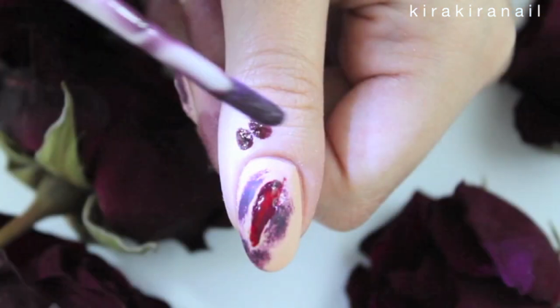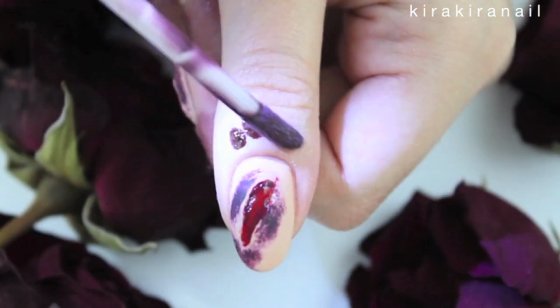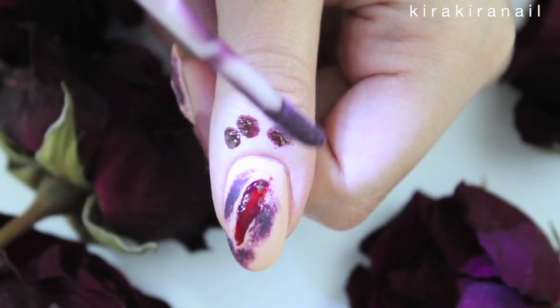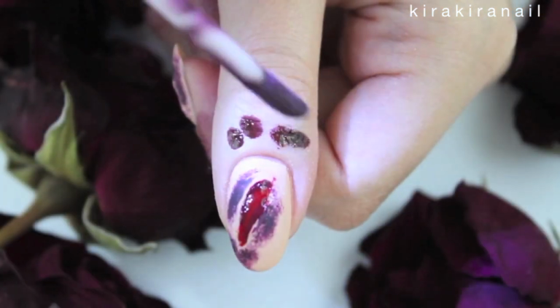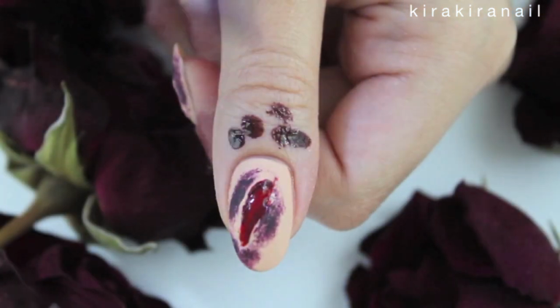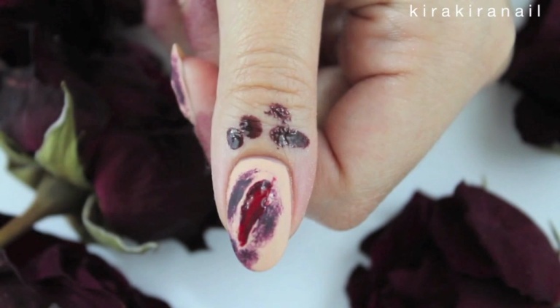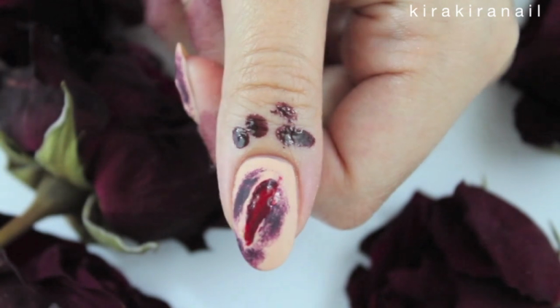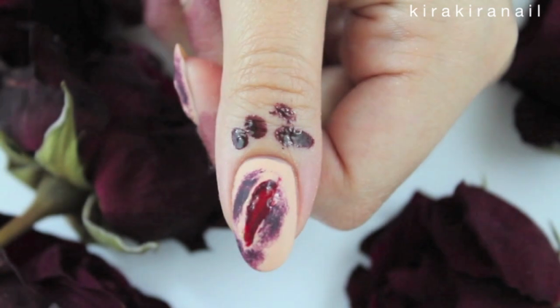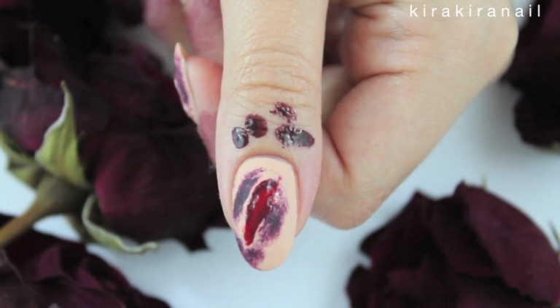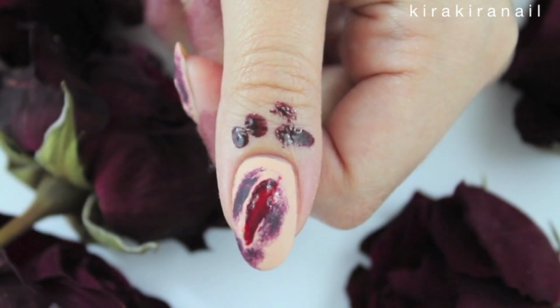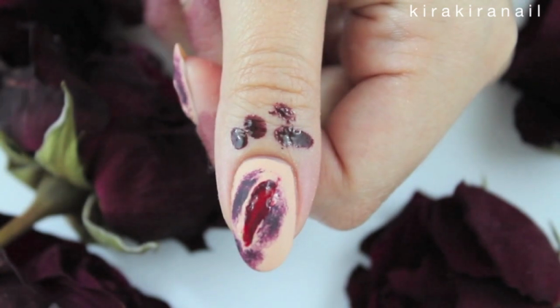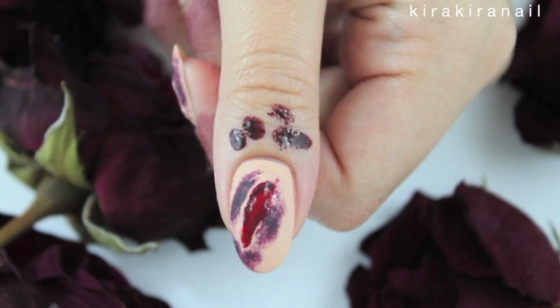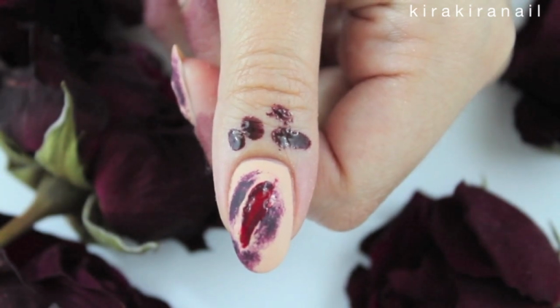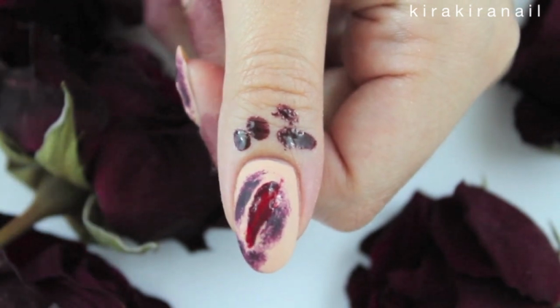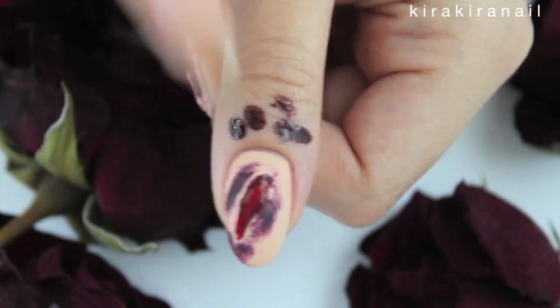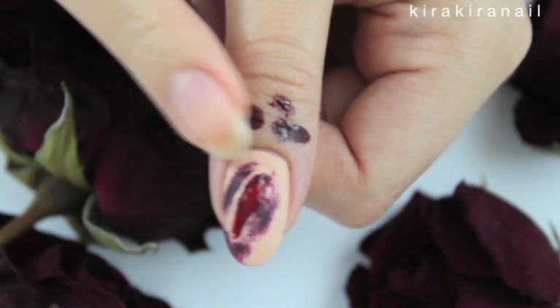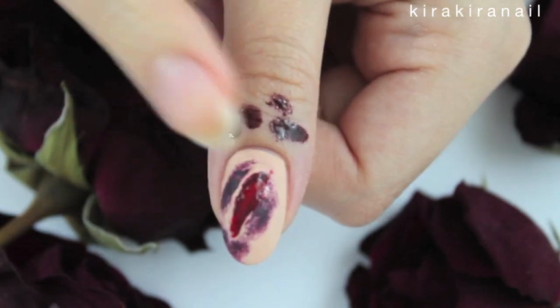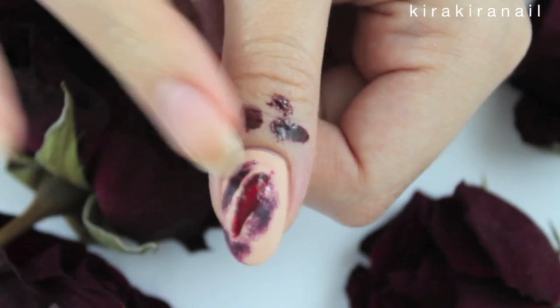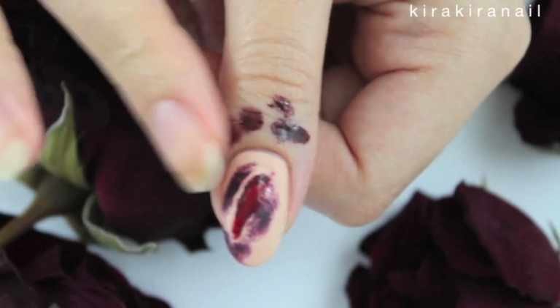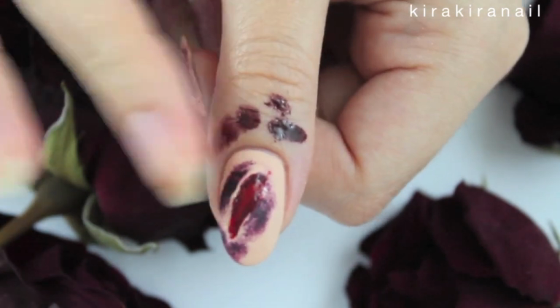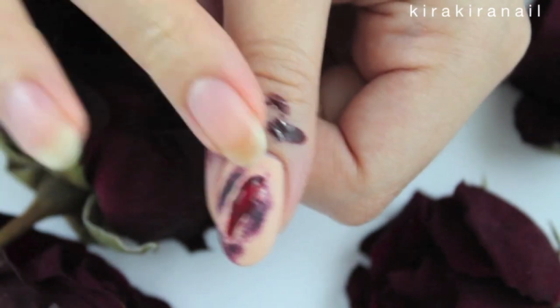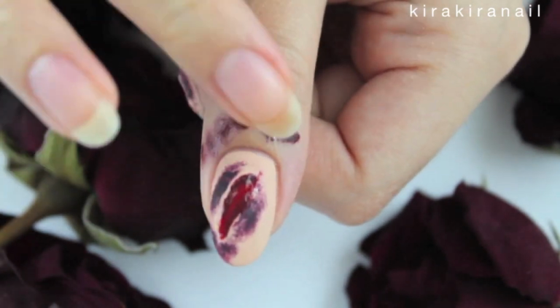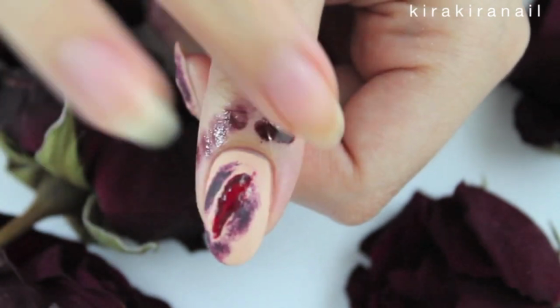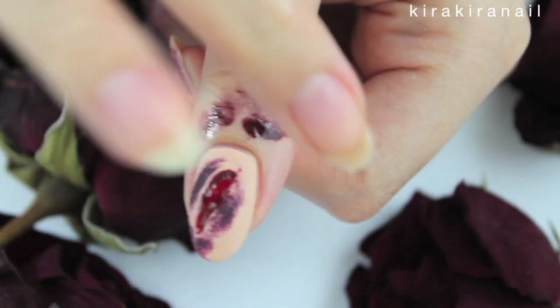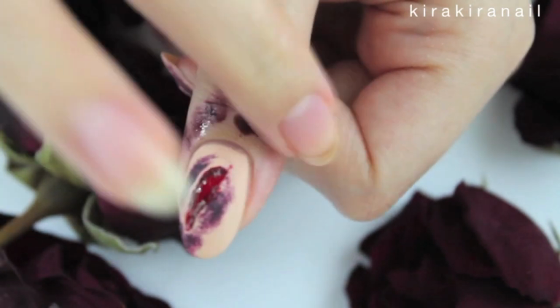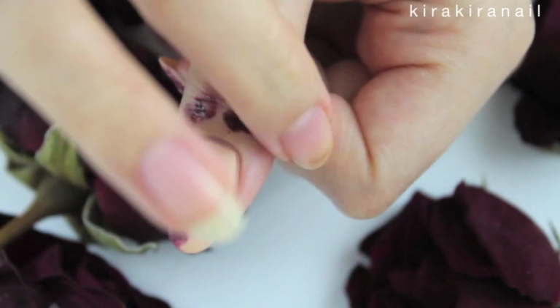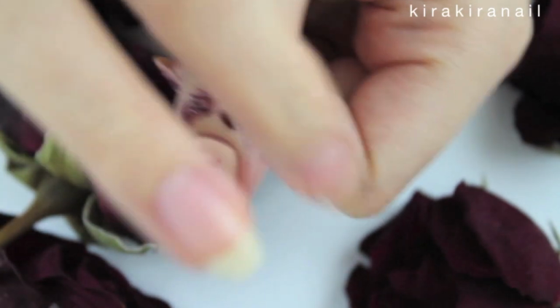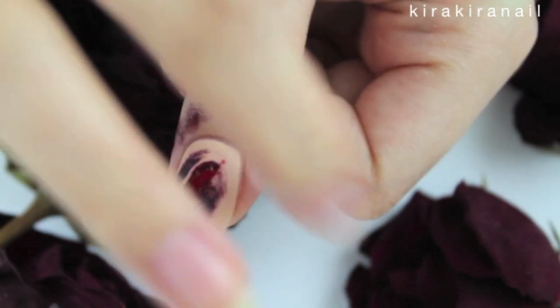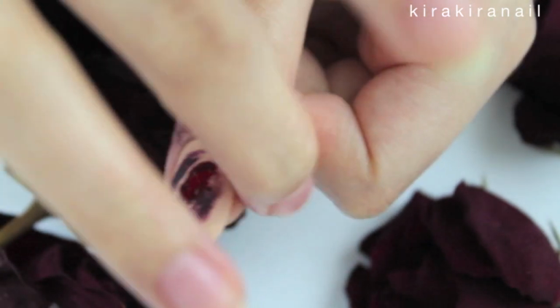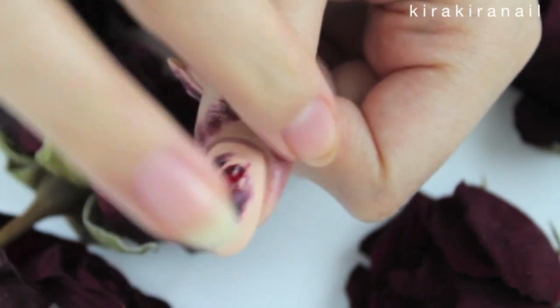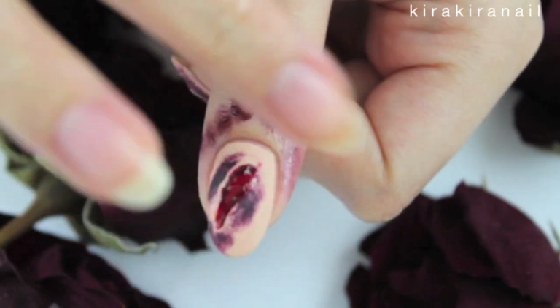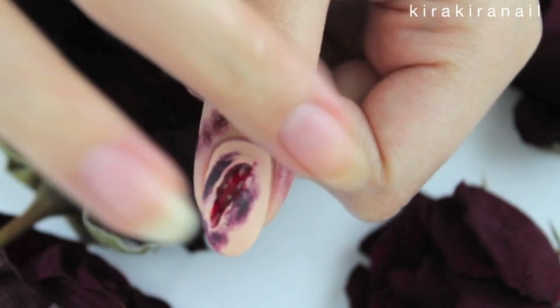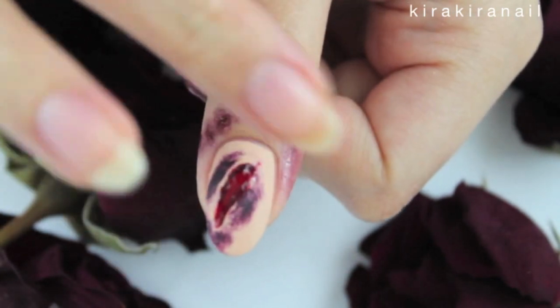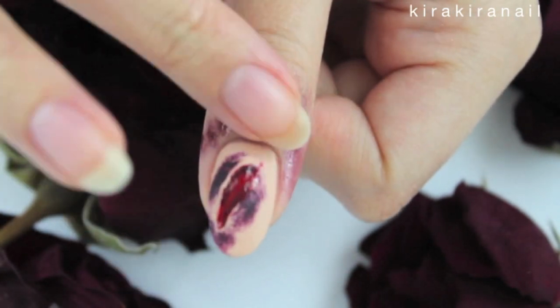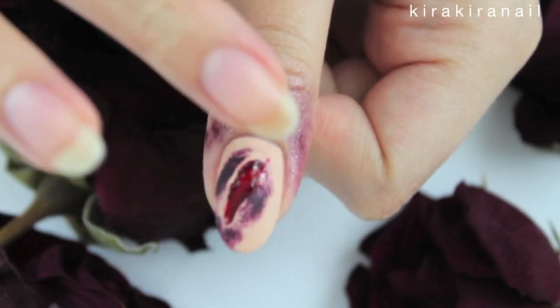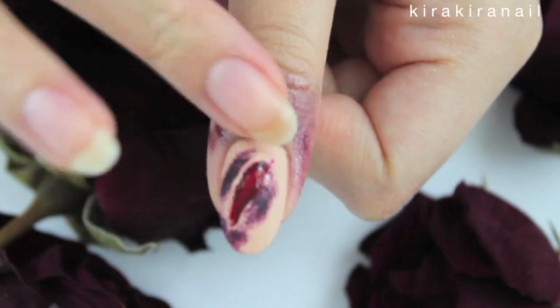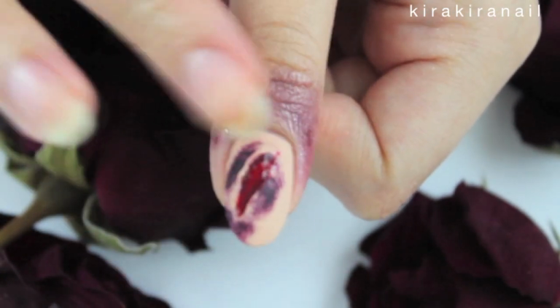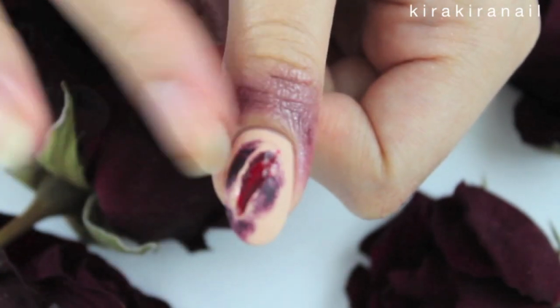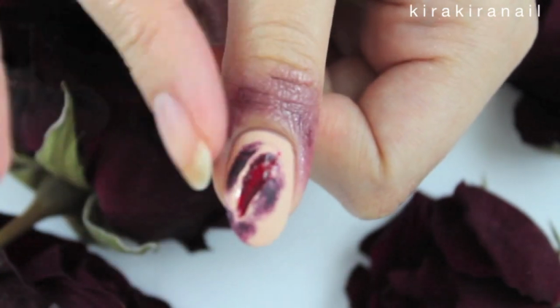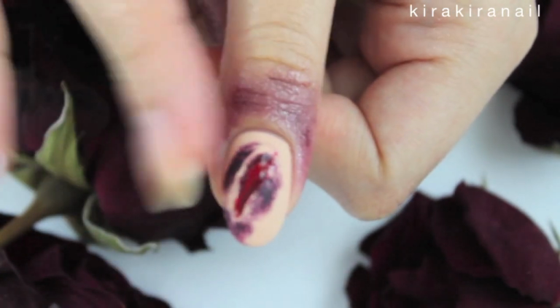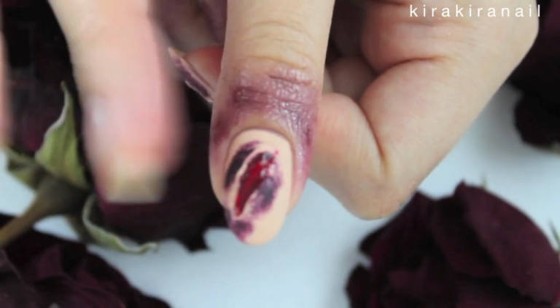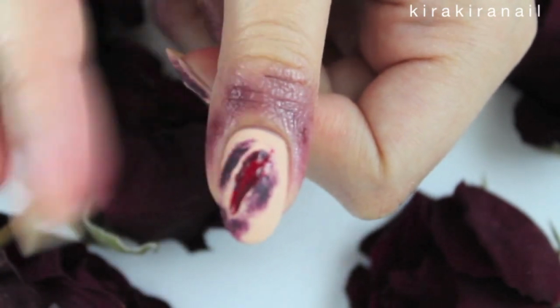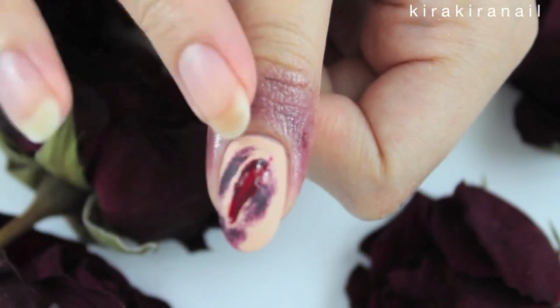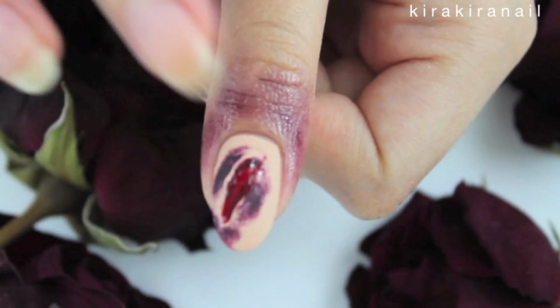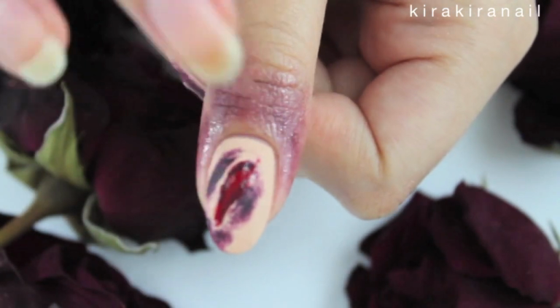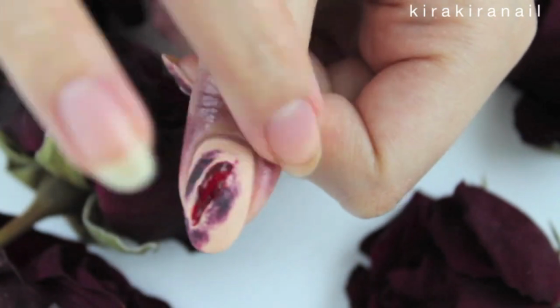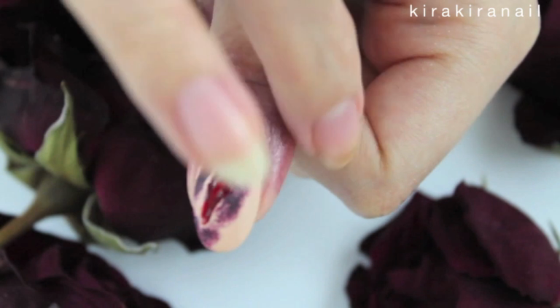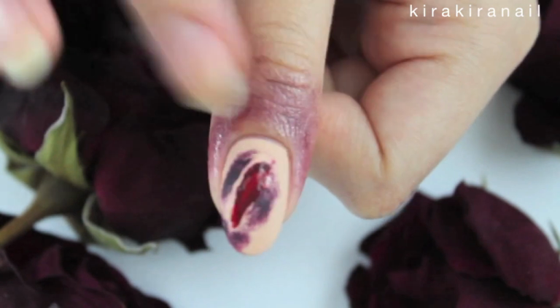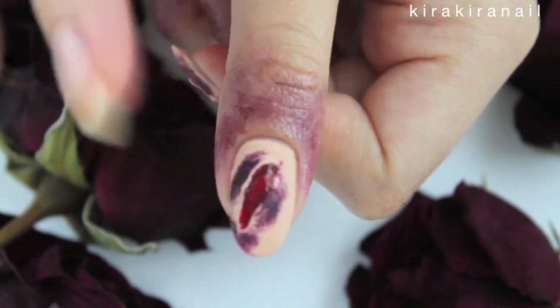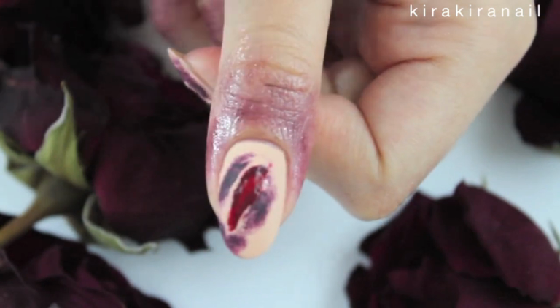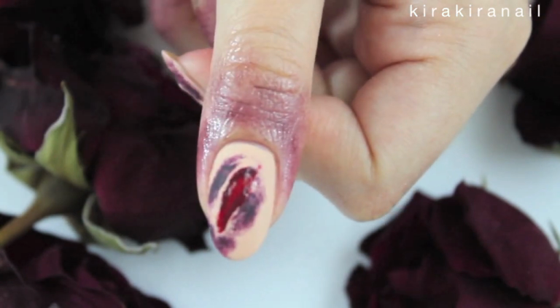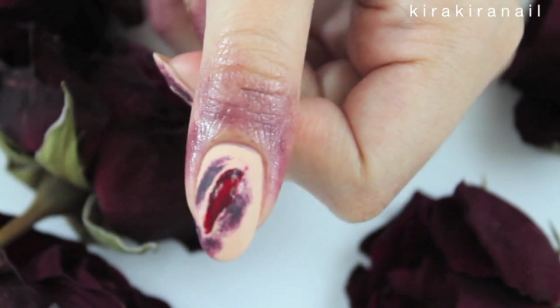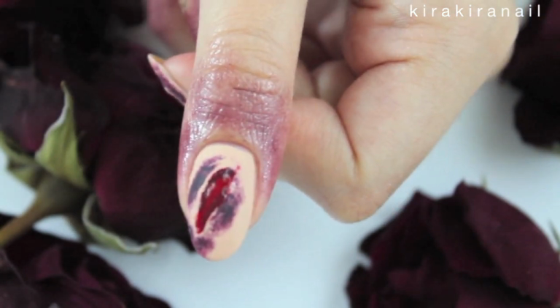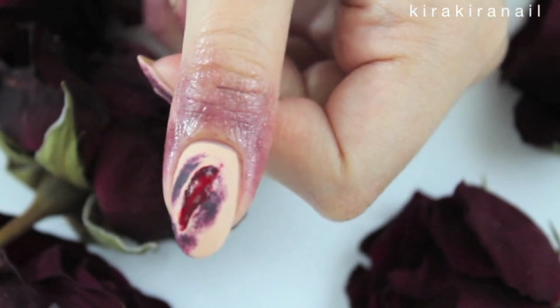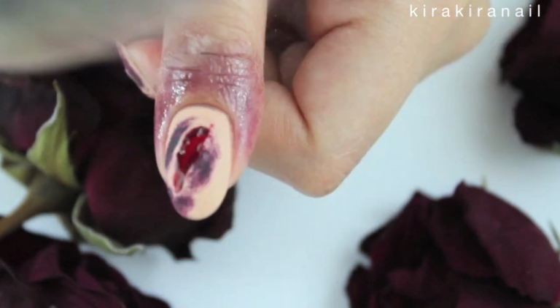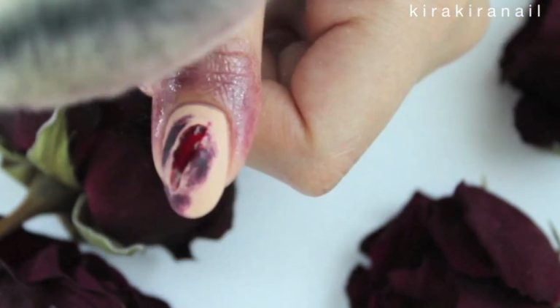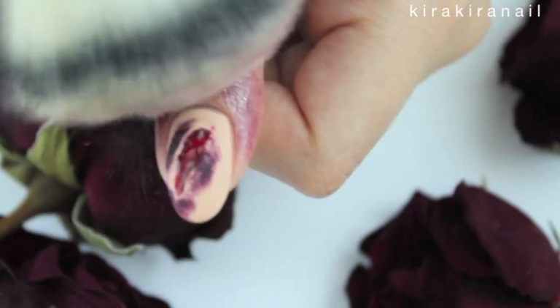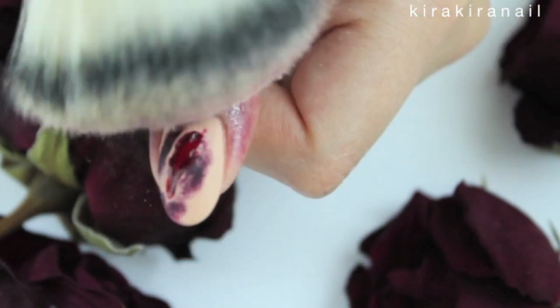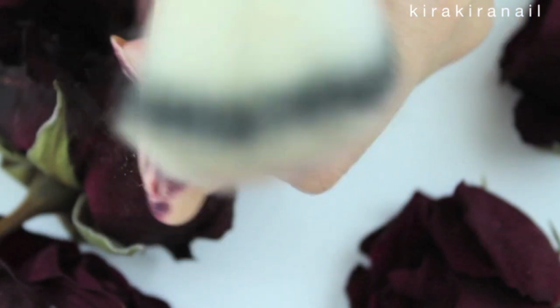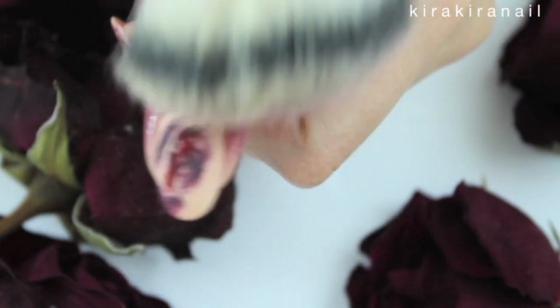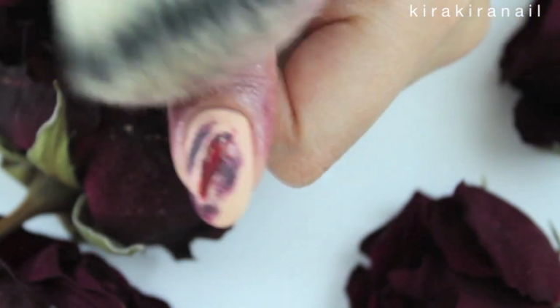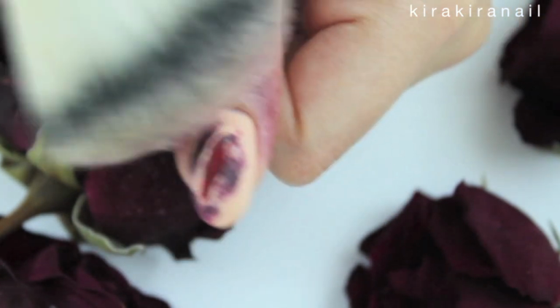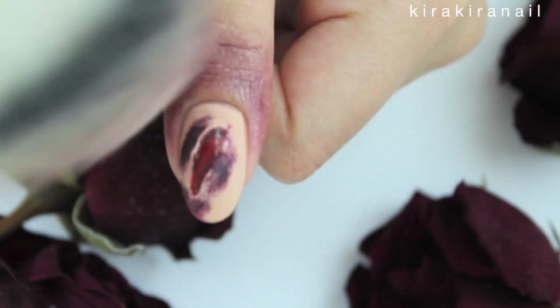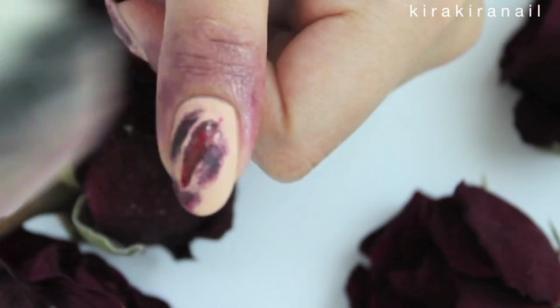And lastly, this is how I created the bruises on my fingers. I used some lip gloss and finished it off with some makeup powder.